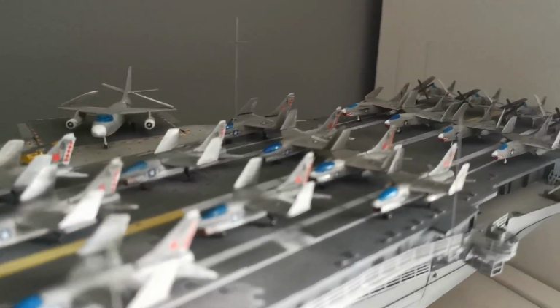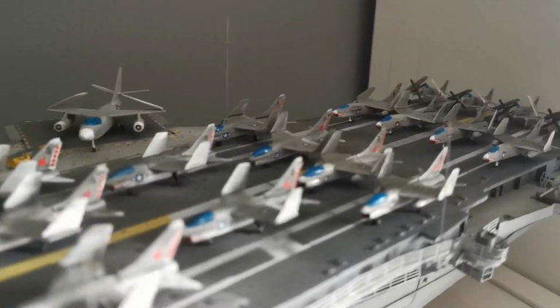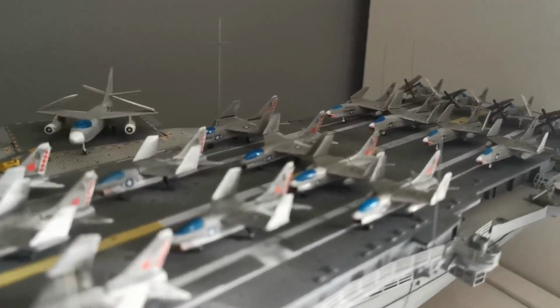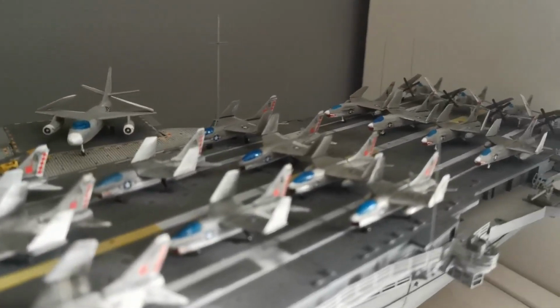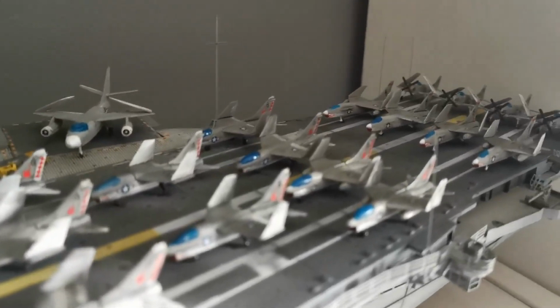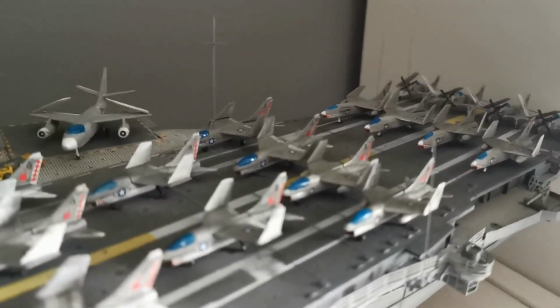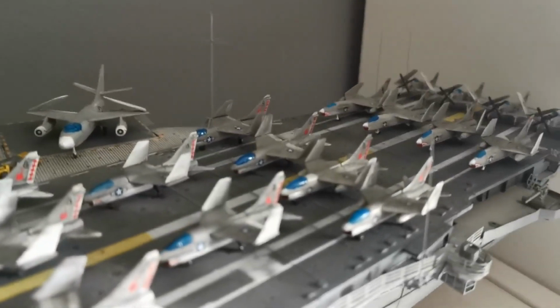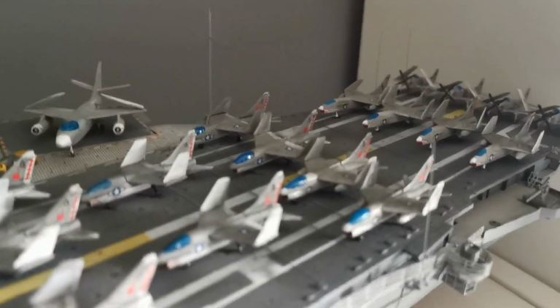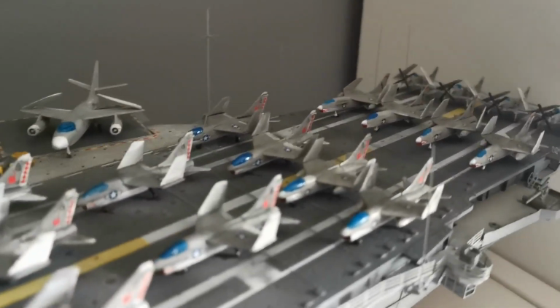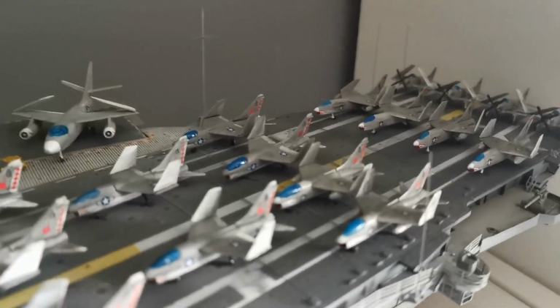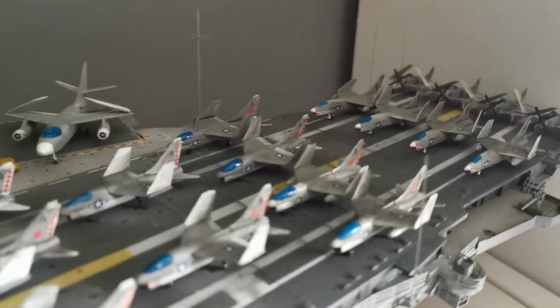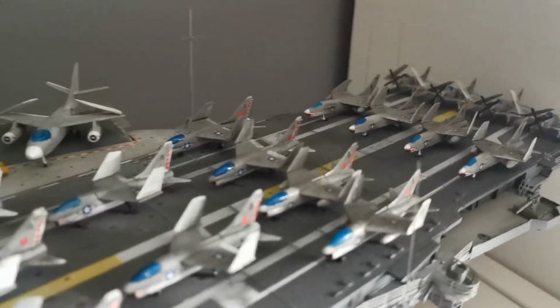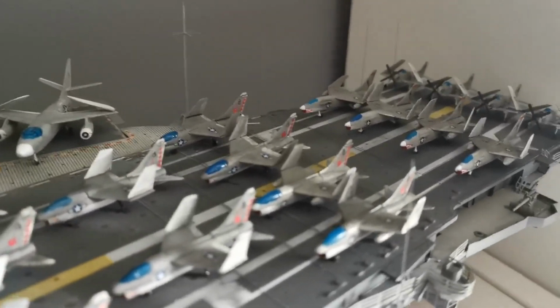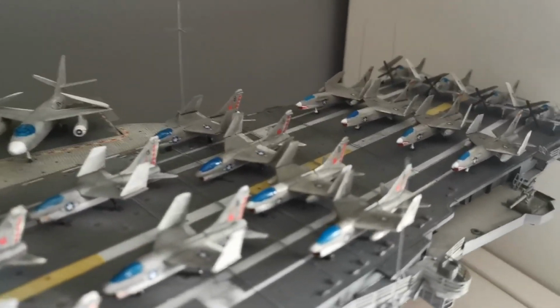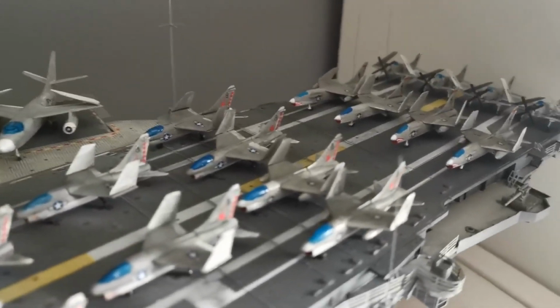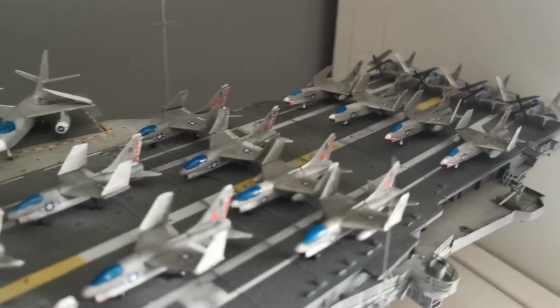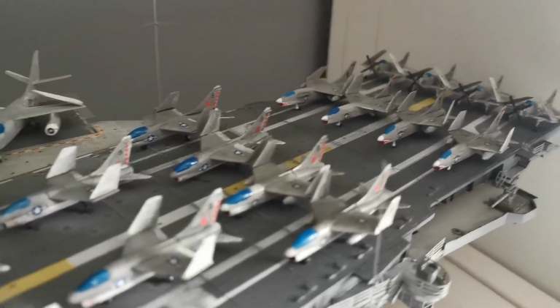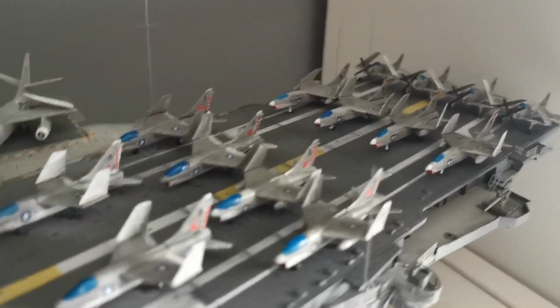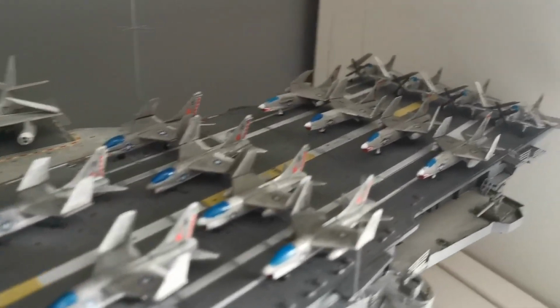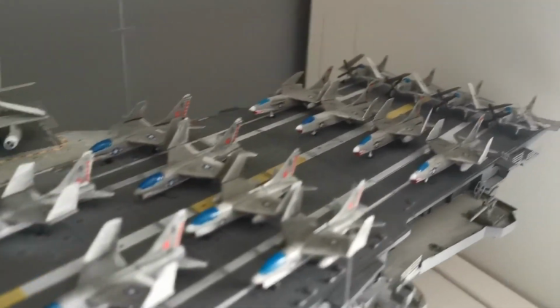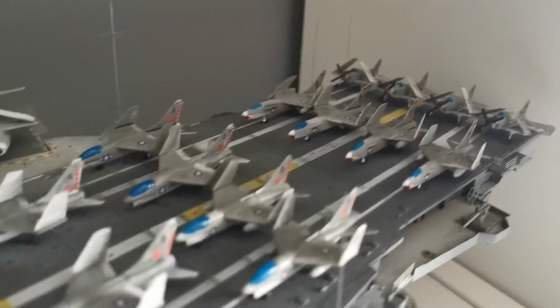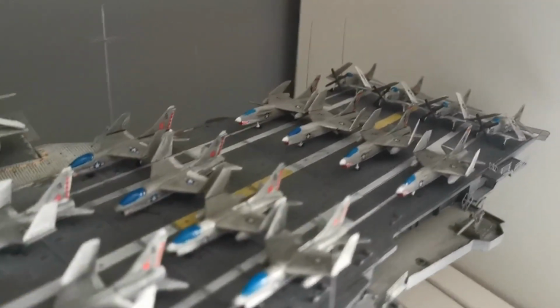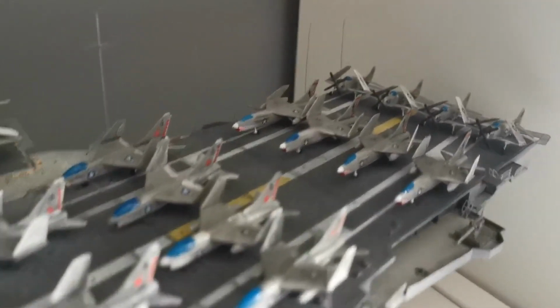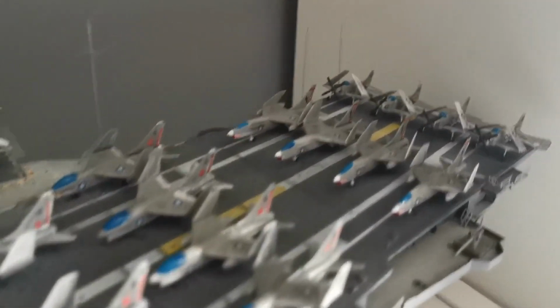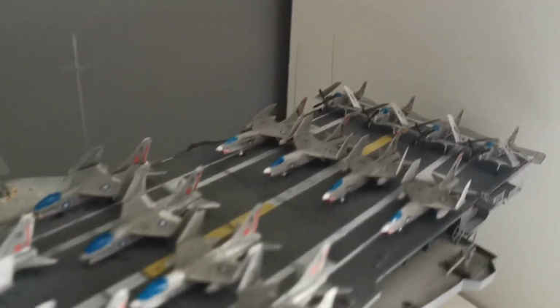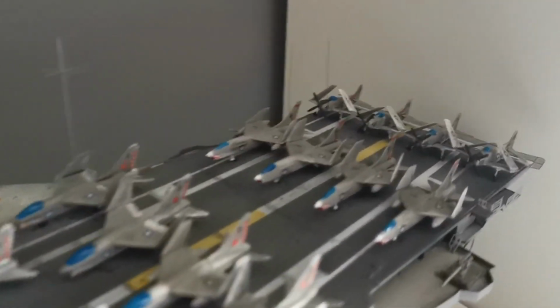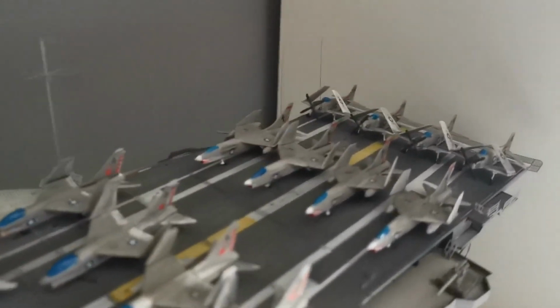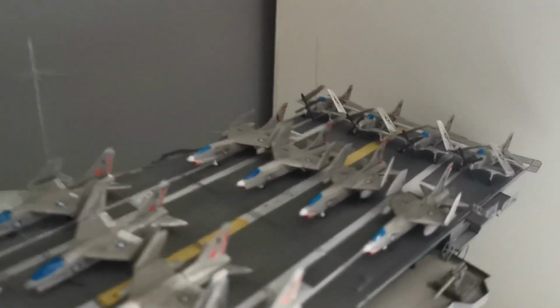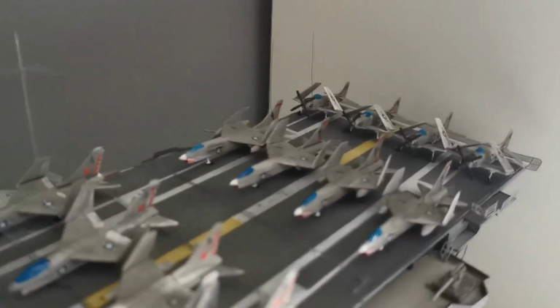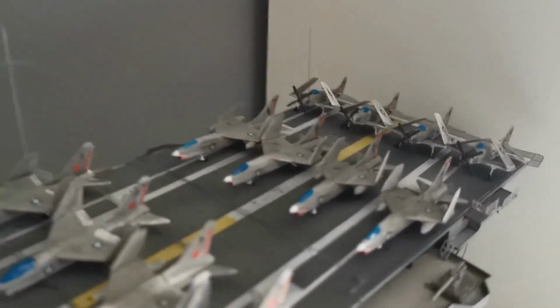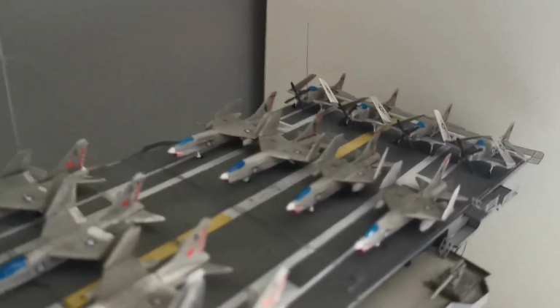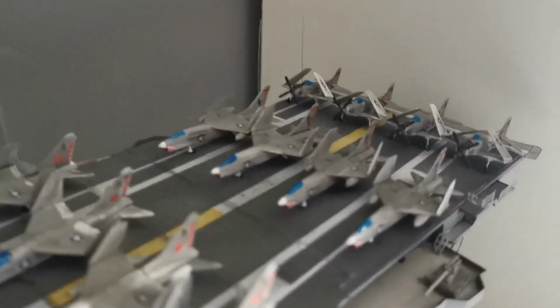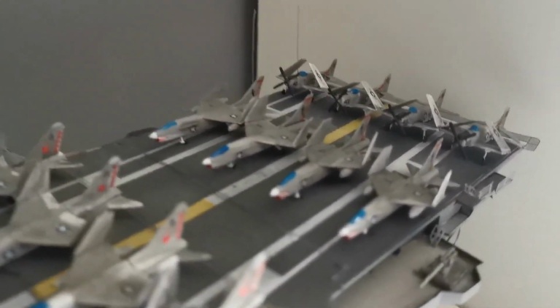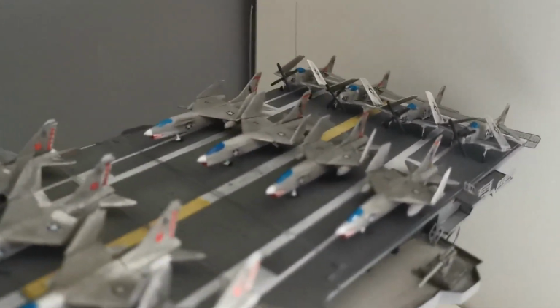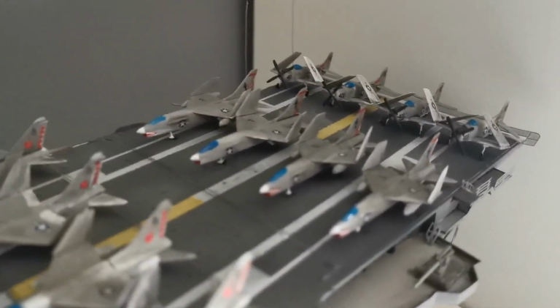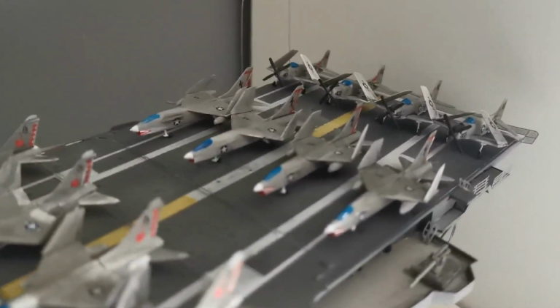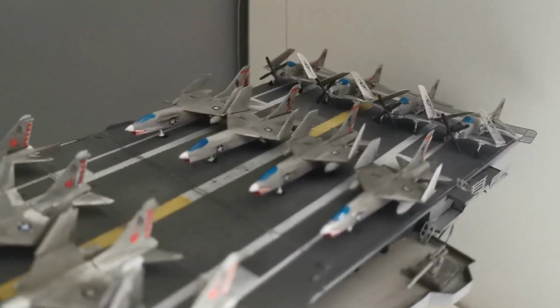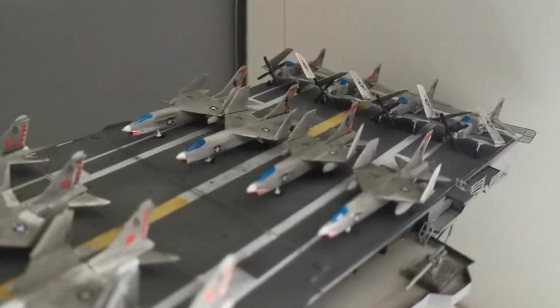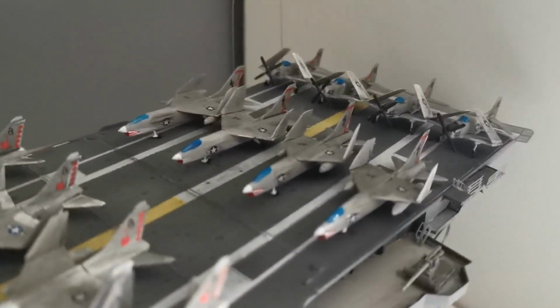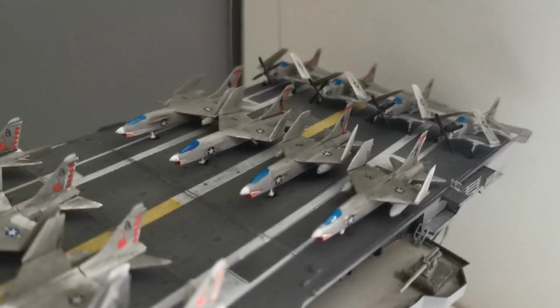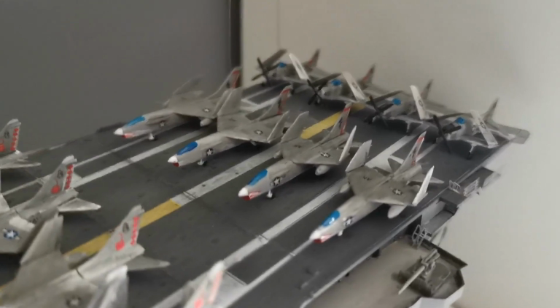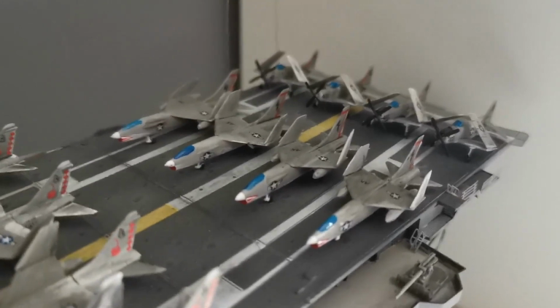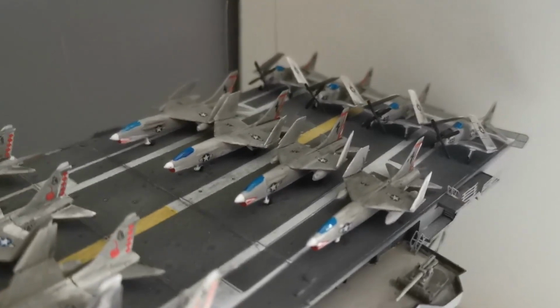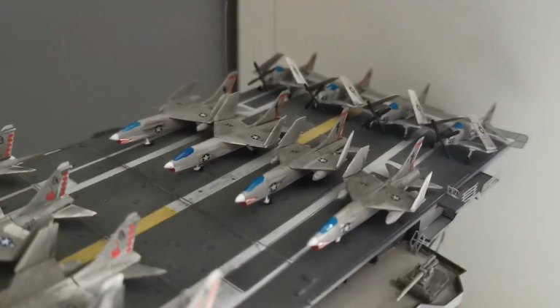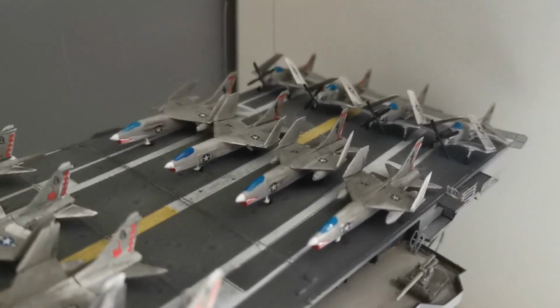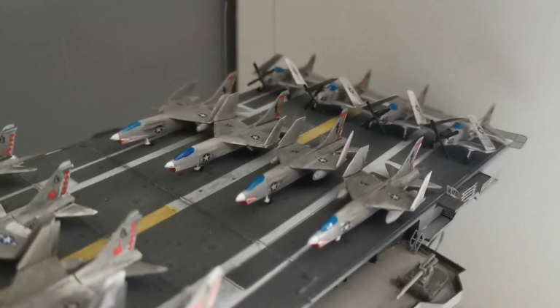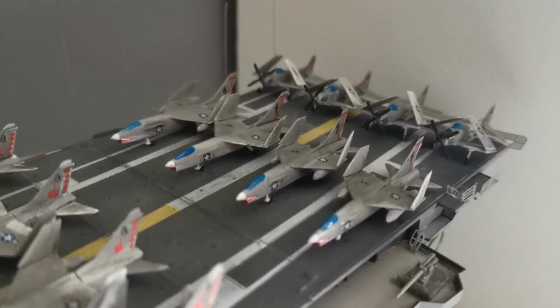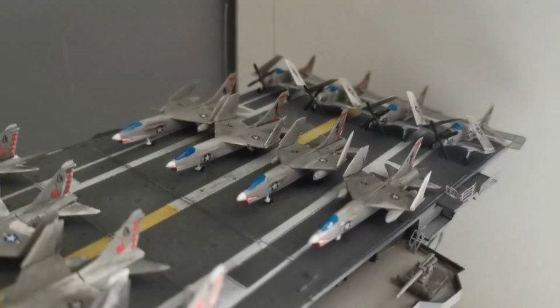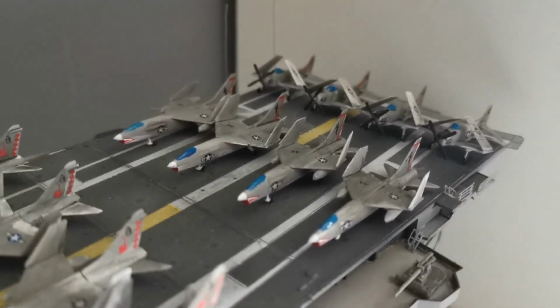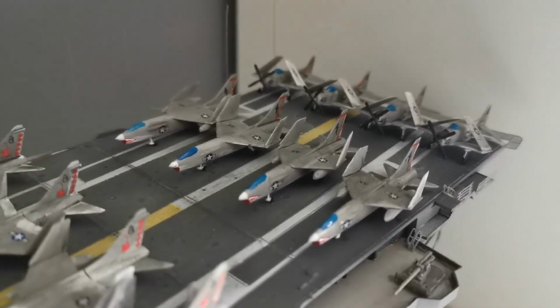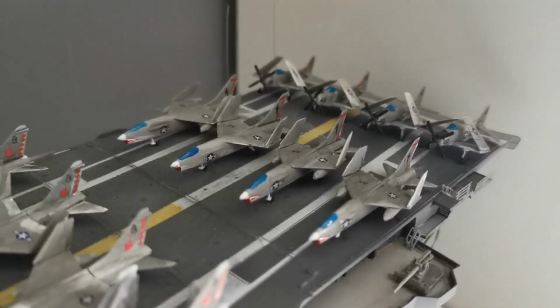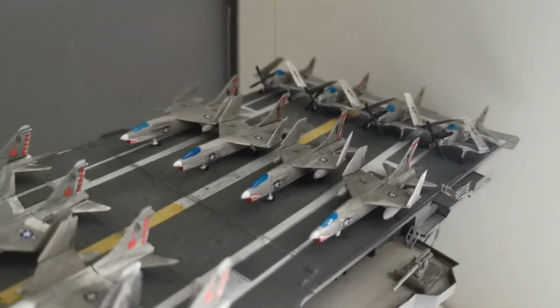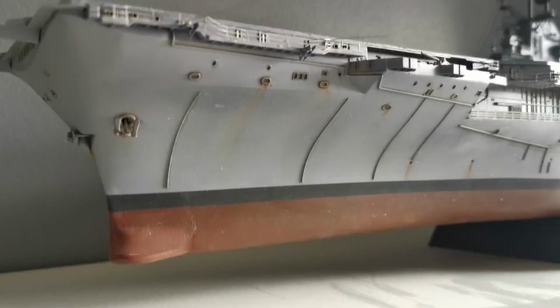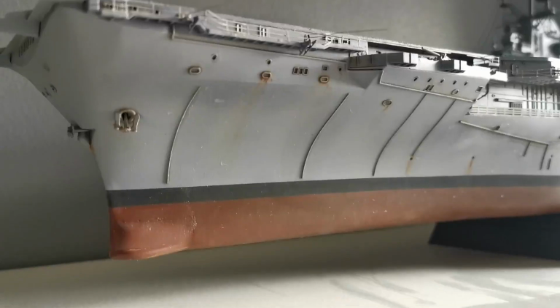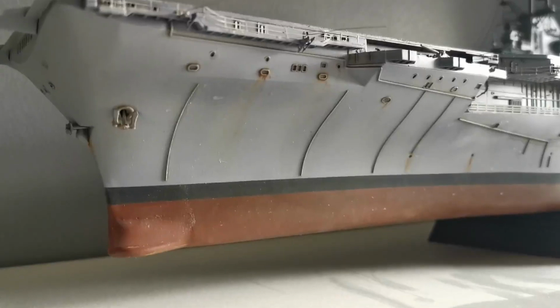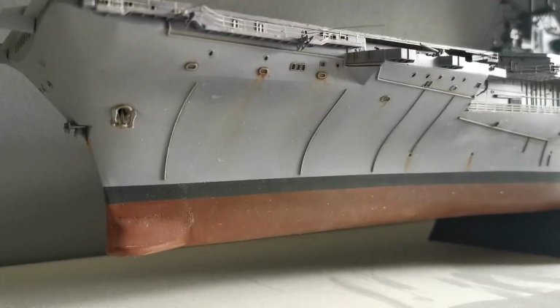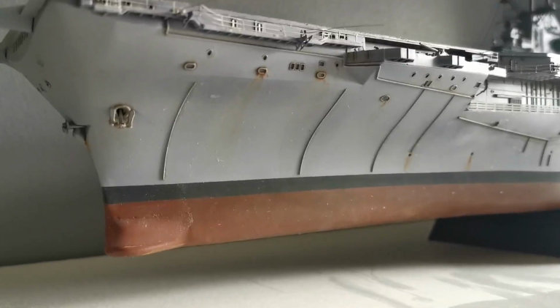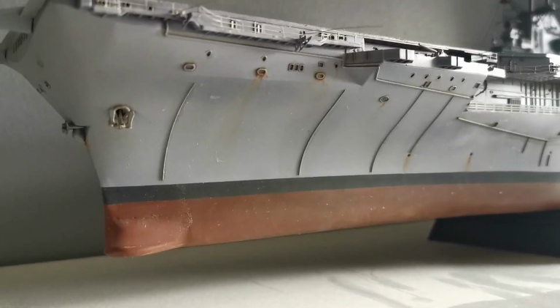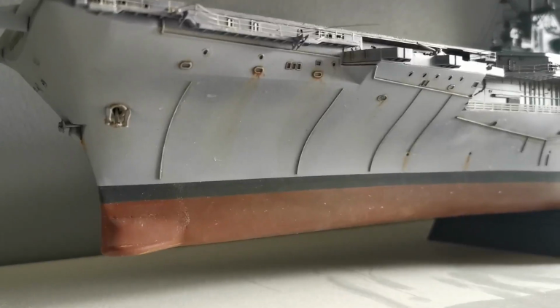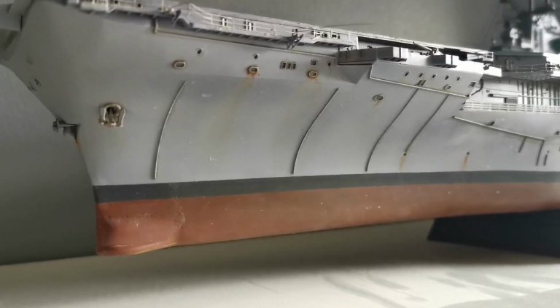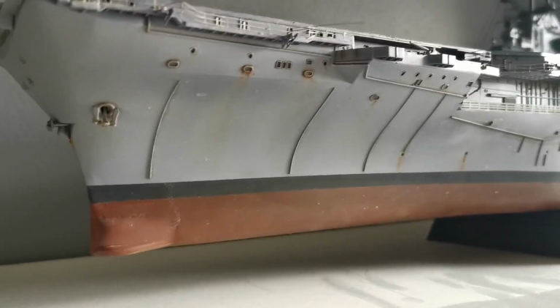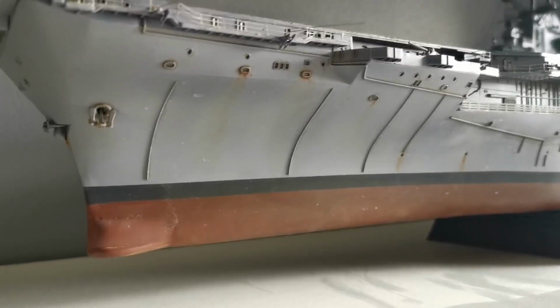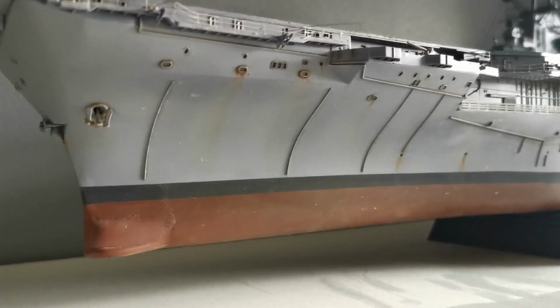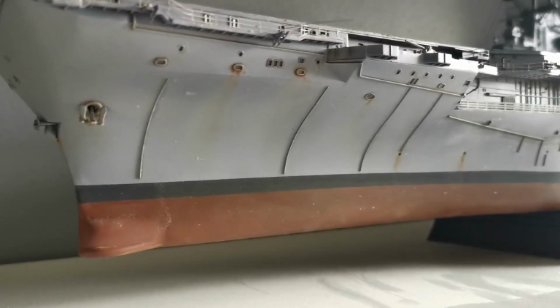I would highly recommend buying this kit if you can find one at a decent price. If you've built one already, please let me know what you thought about it — I'd really really like to know.